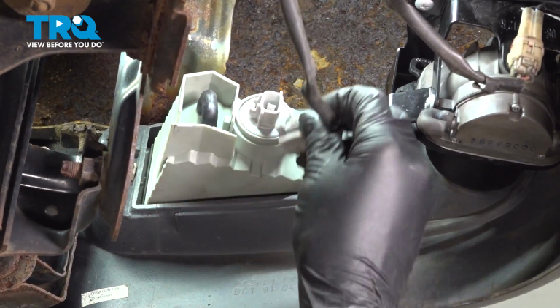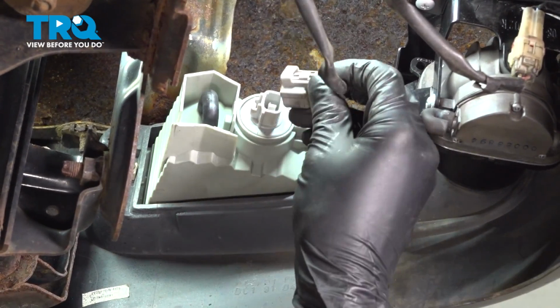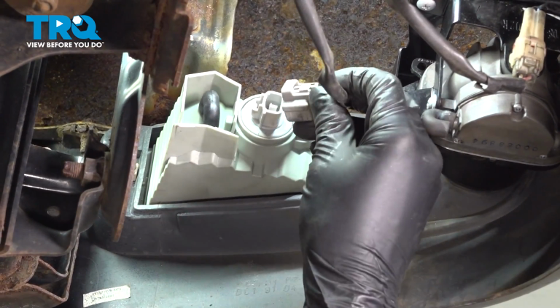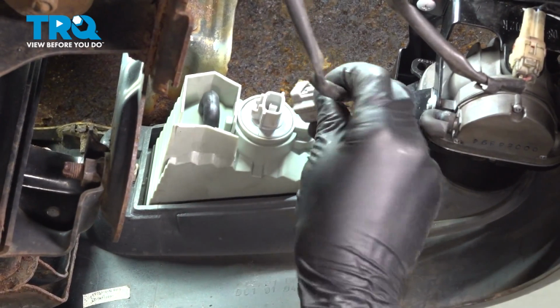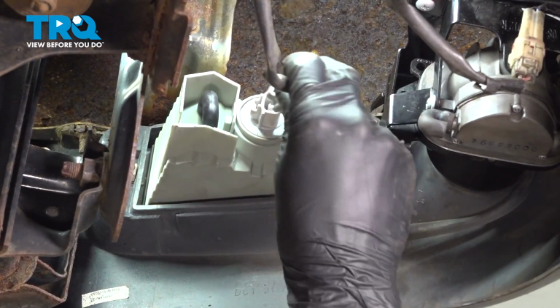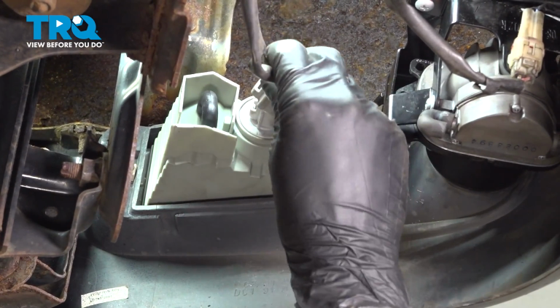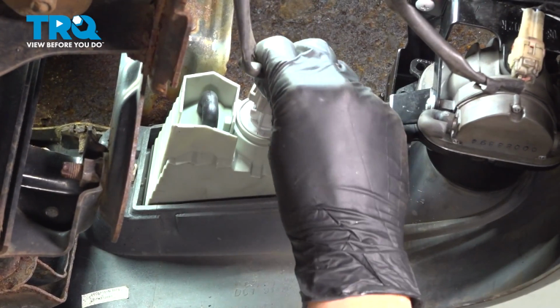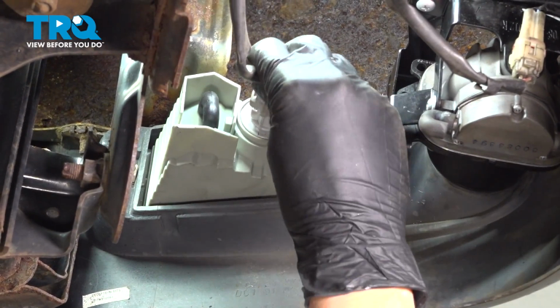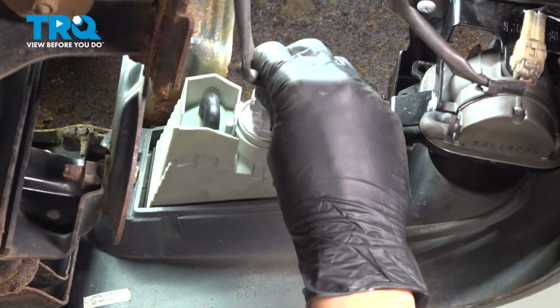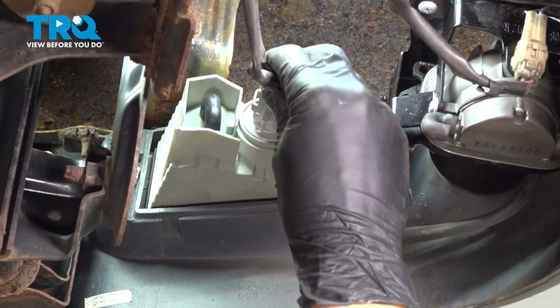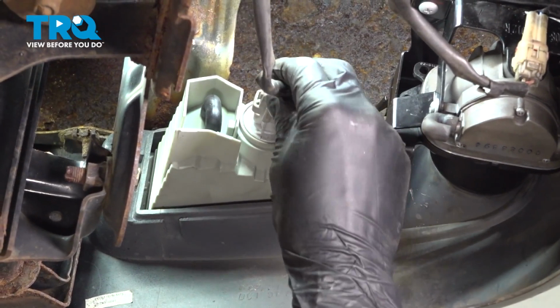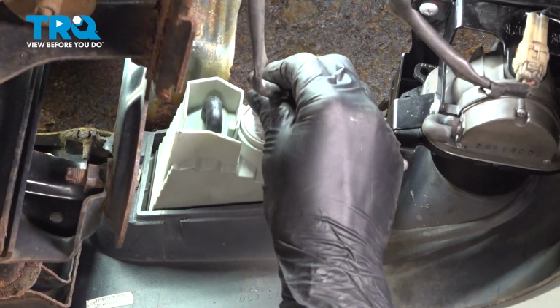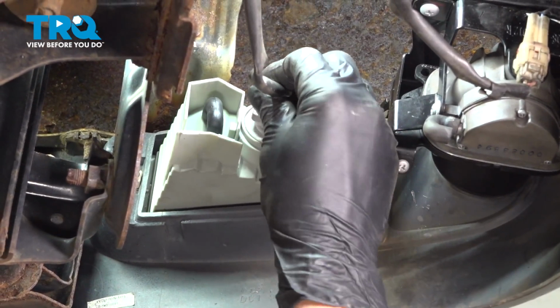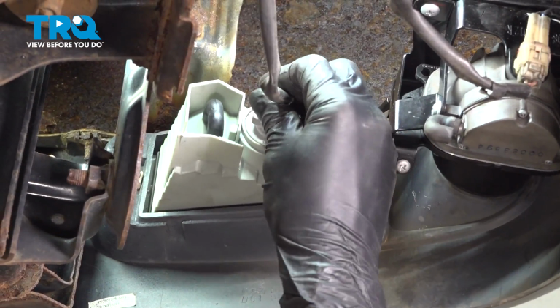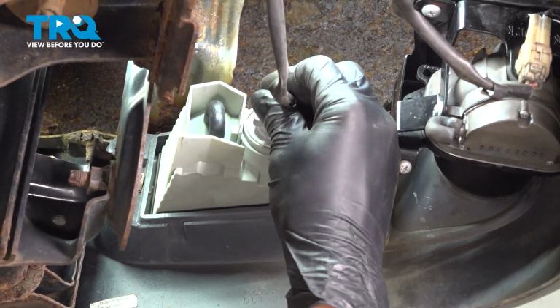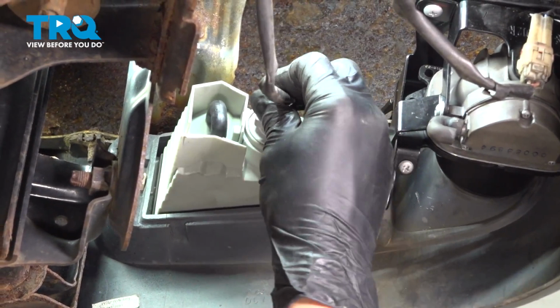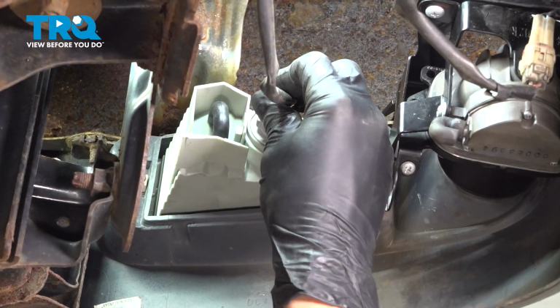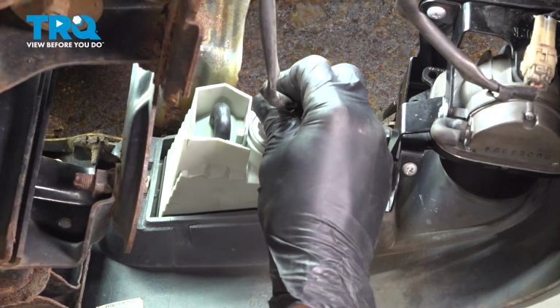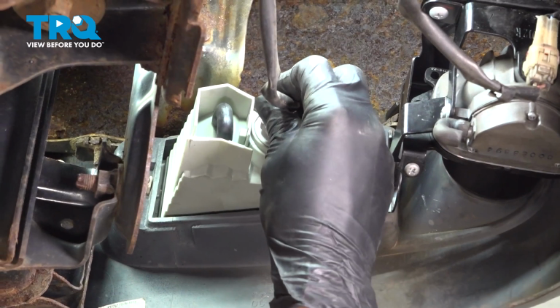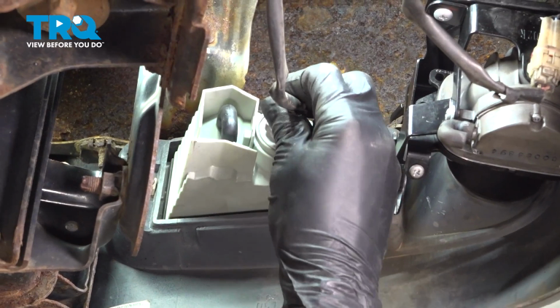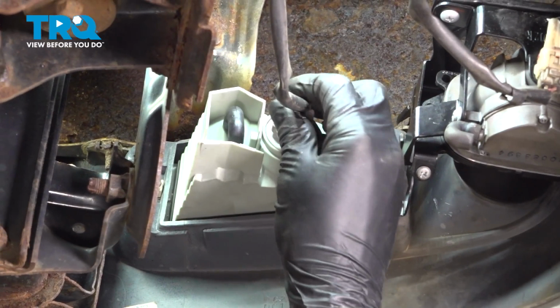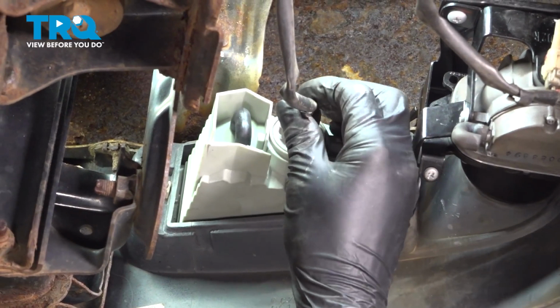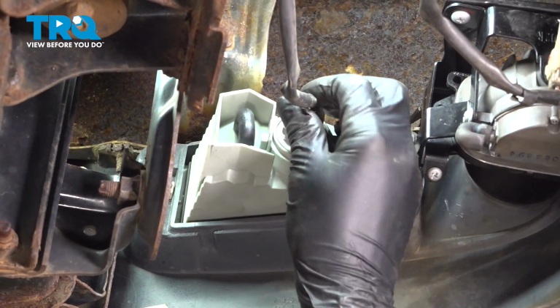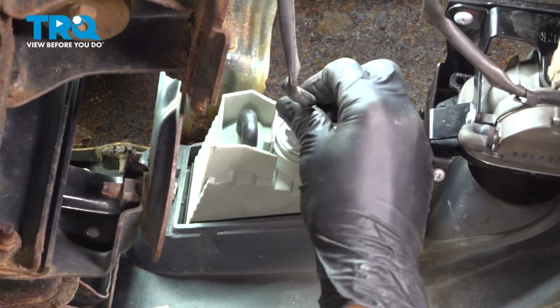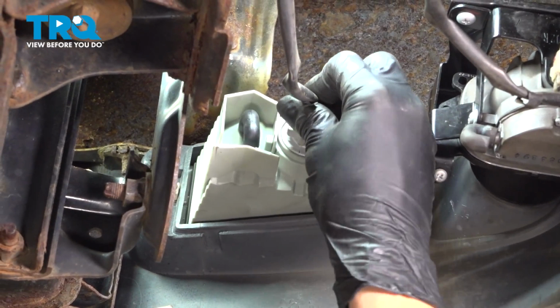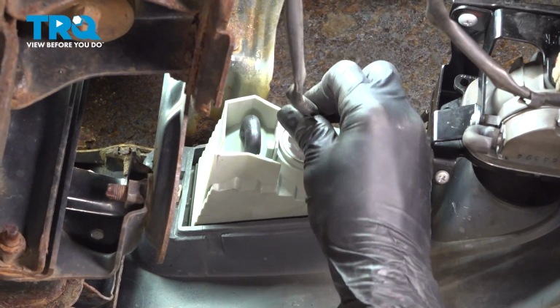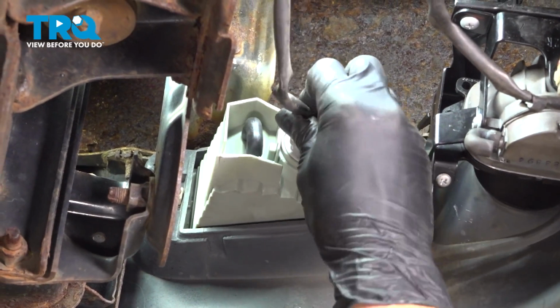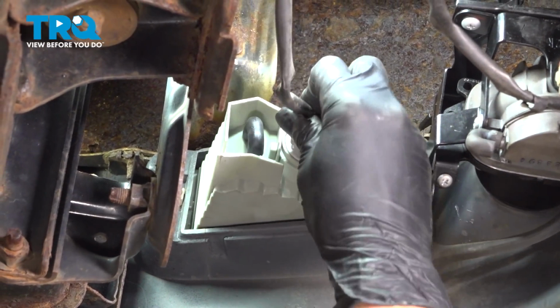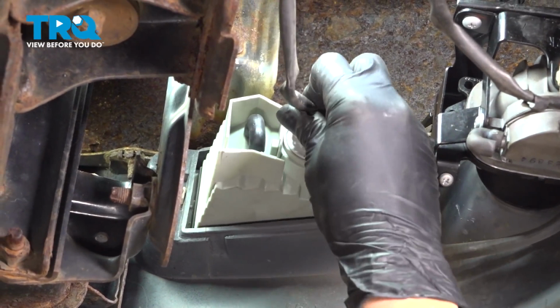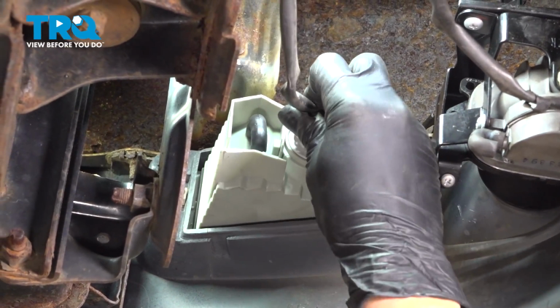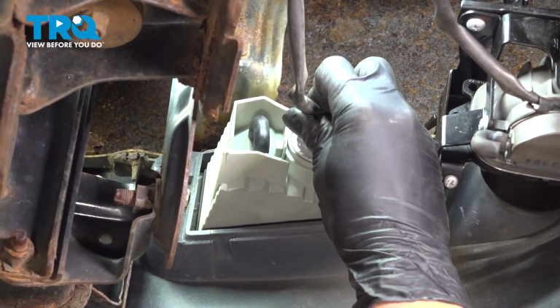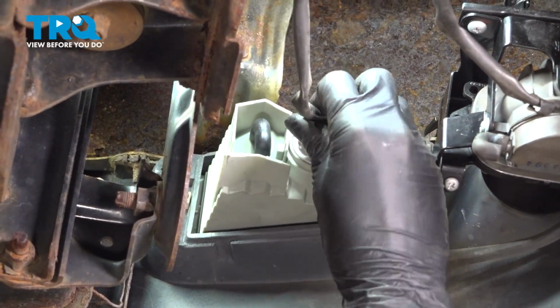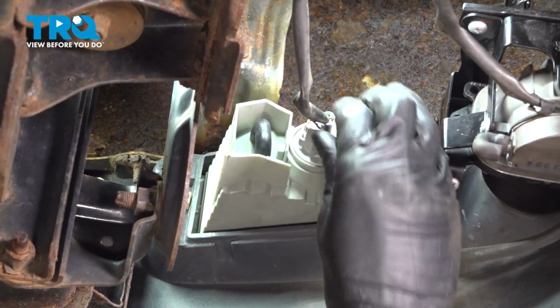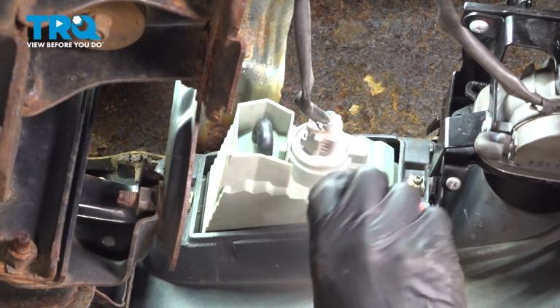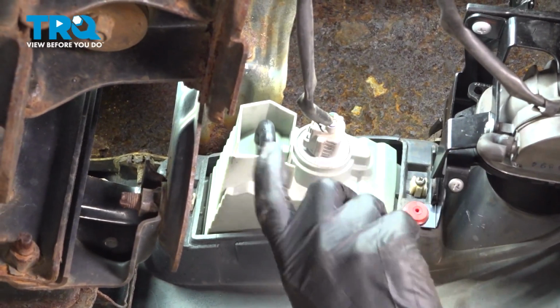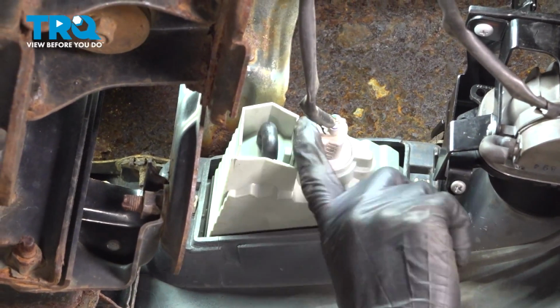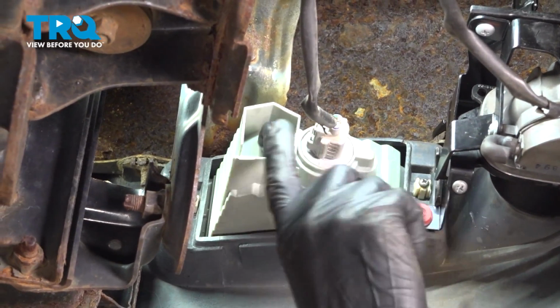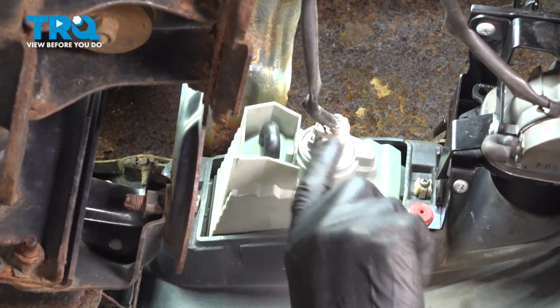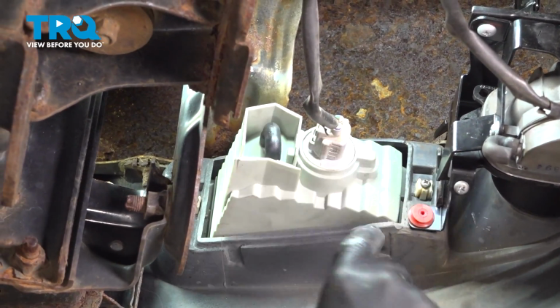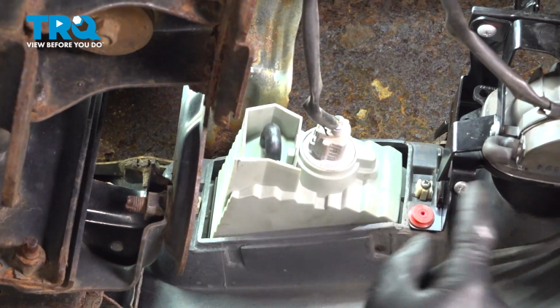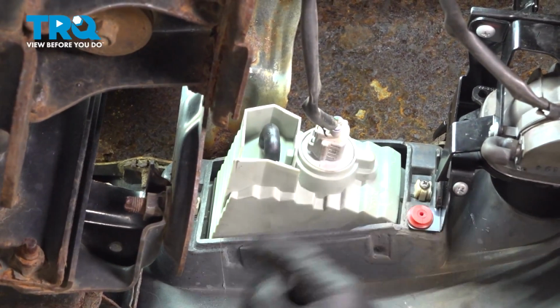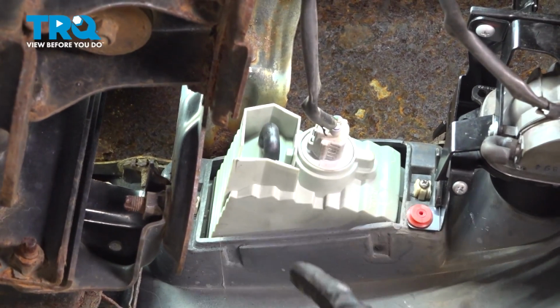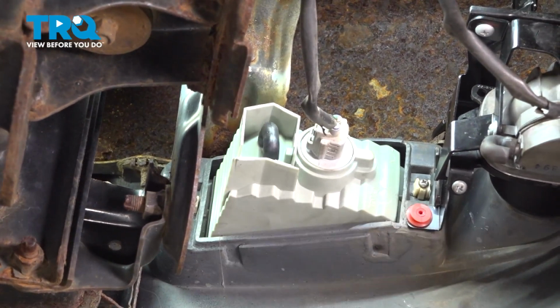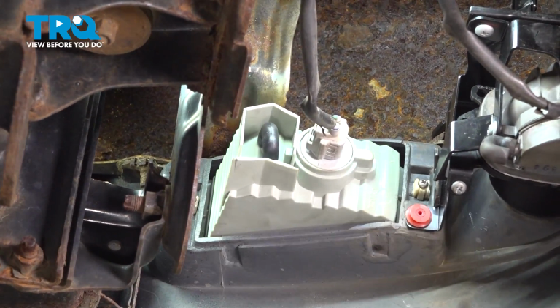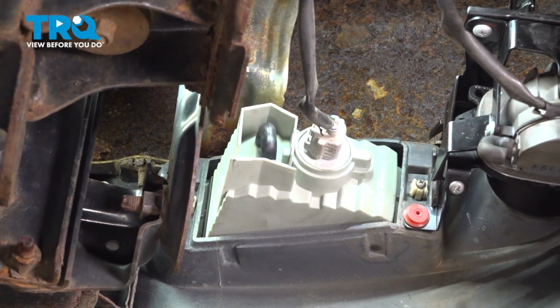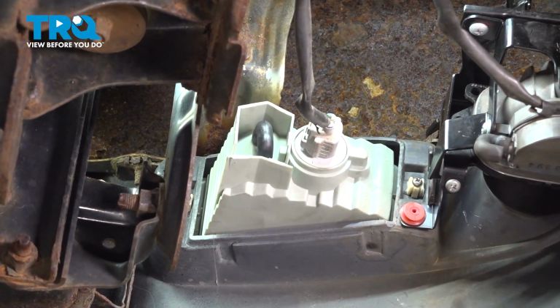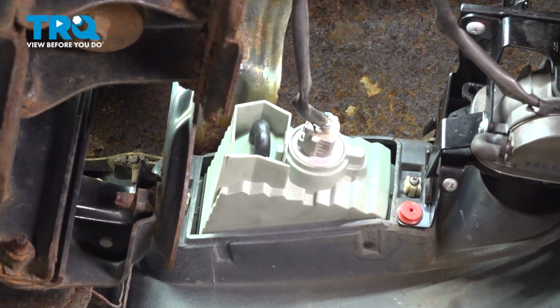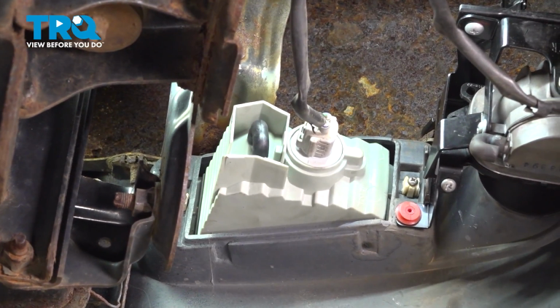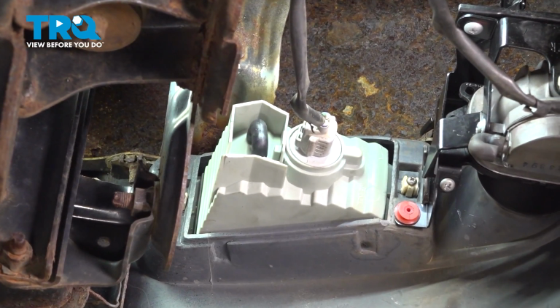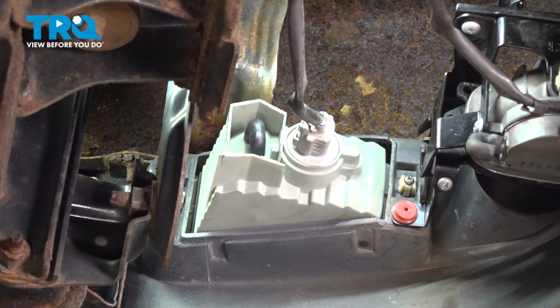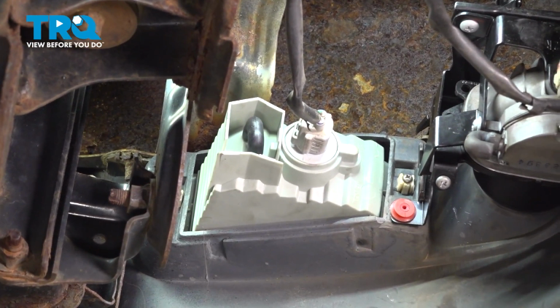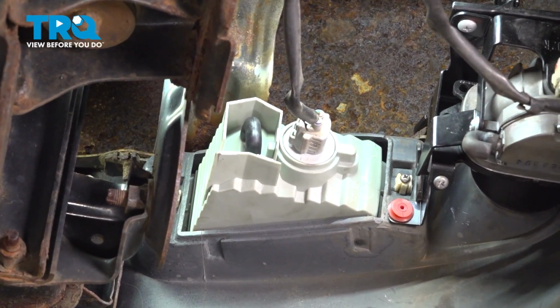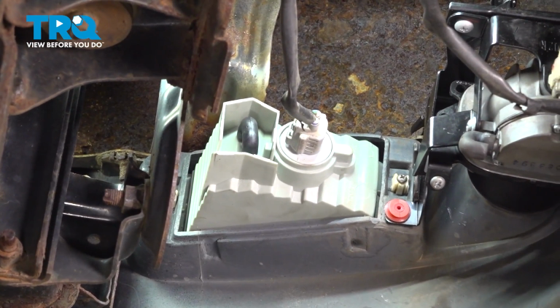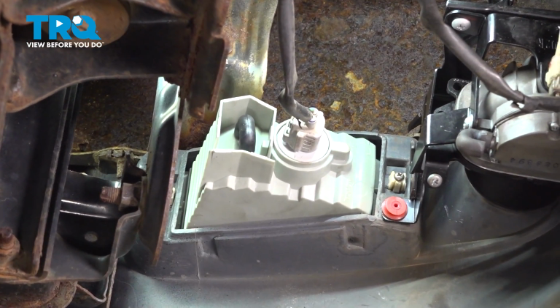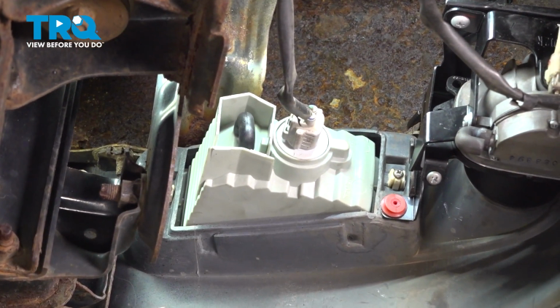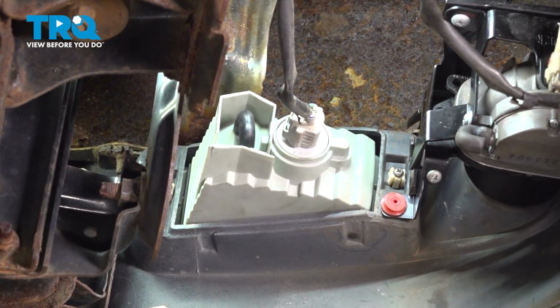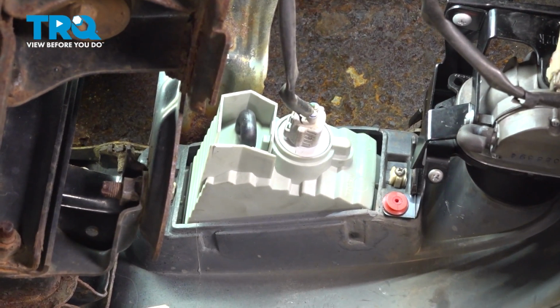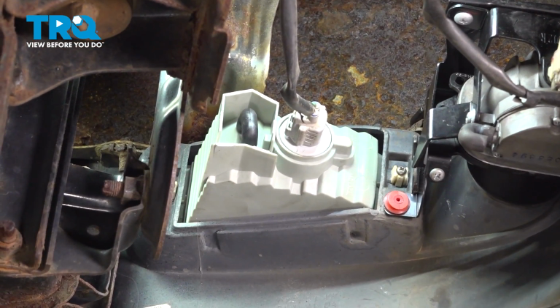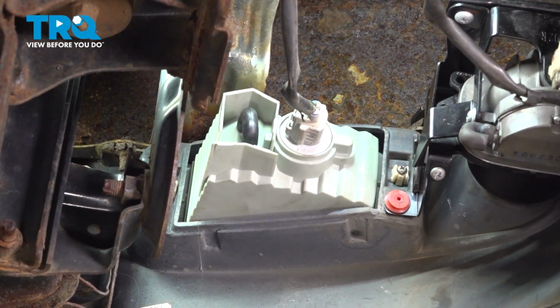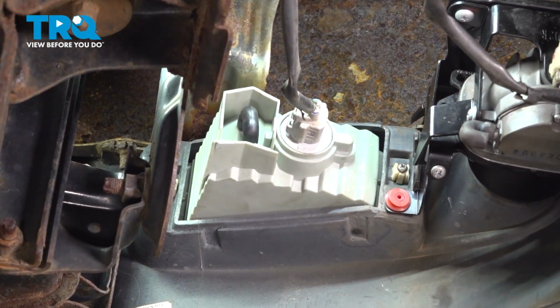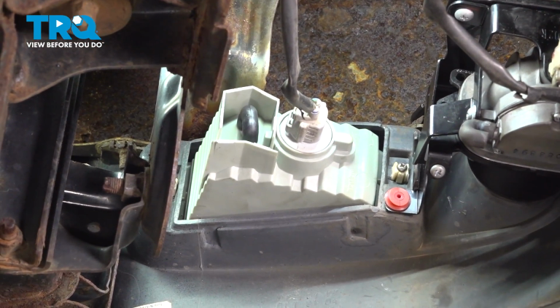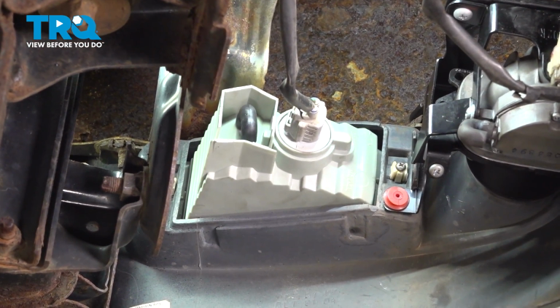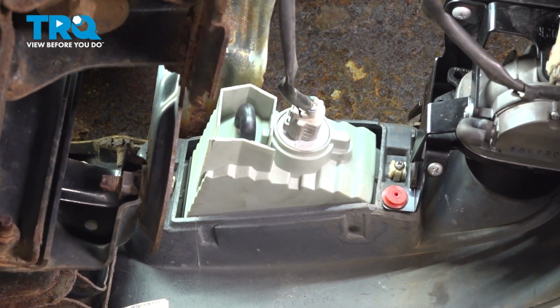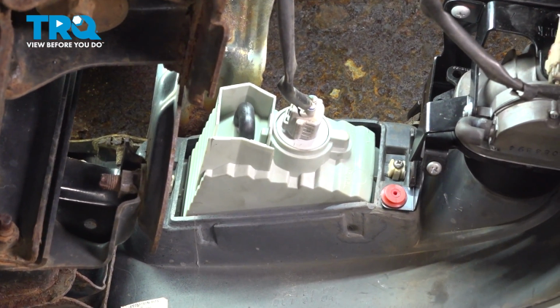Next, plug in the bulb — make sure it clicks. Do the other side if you have to, and test them out.